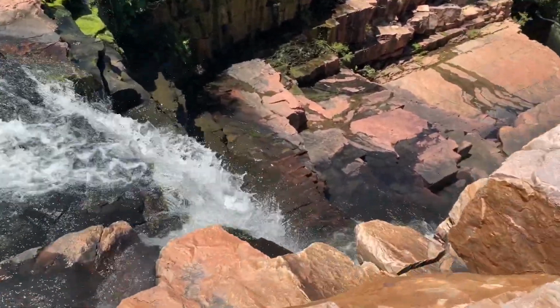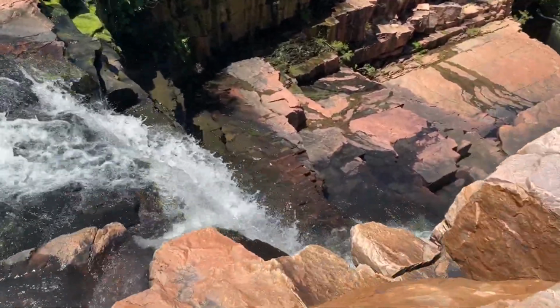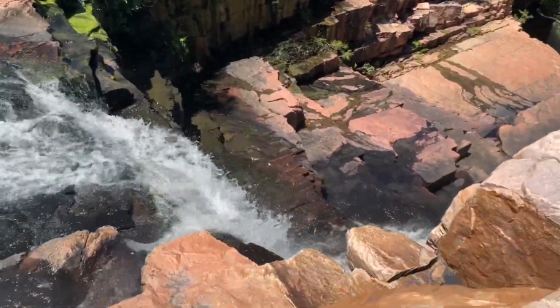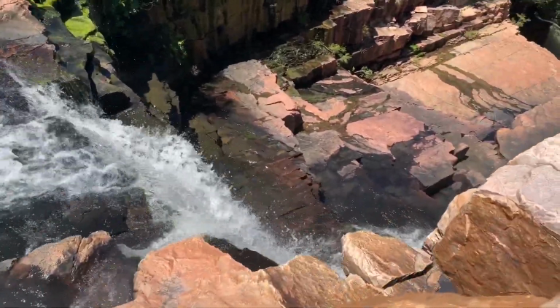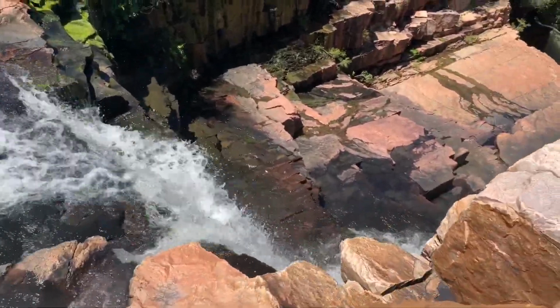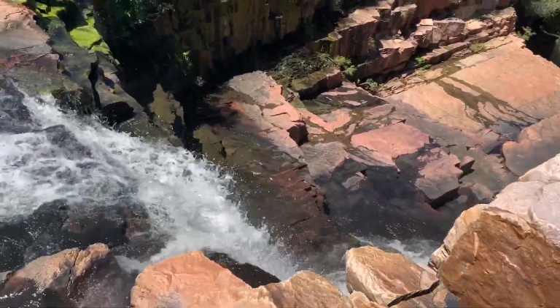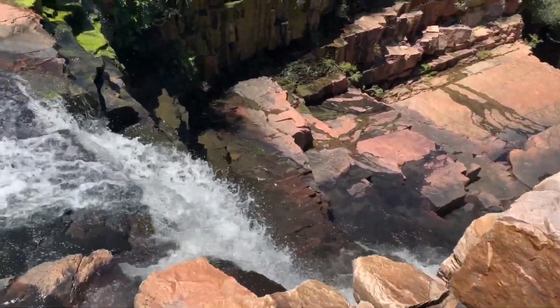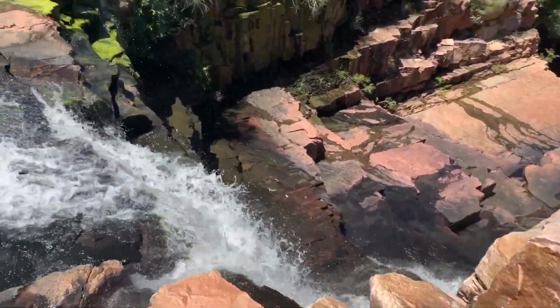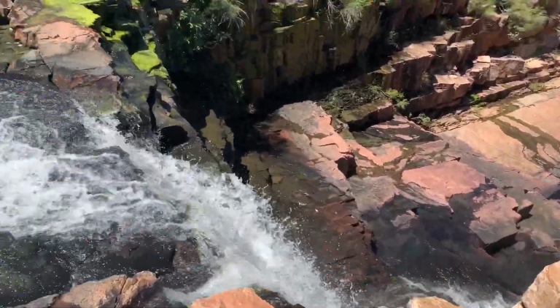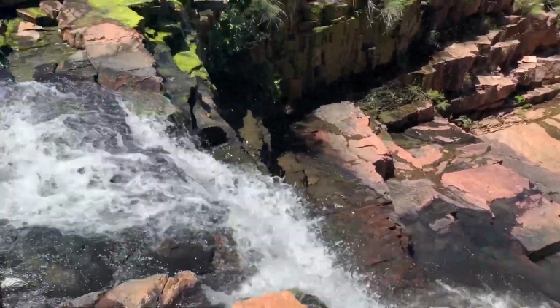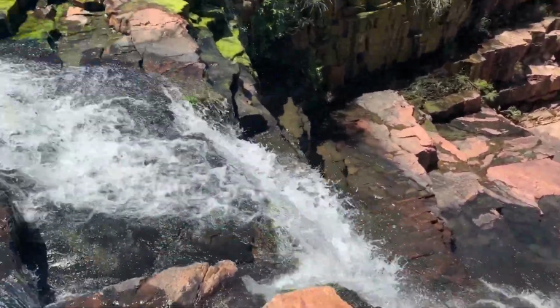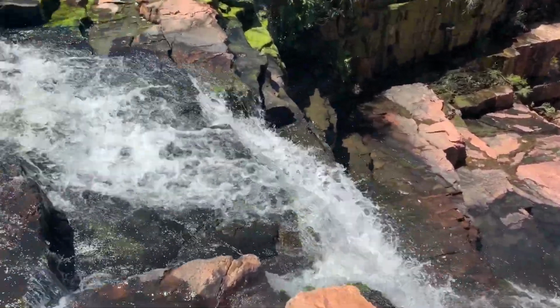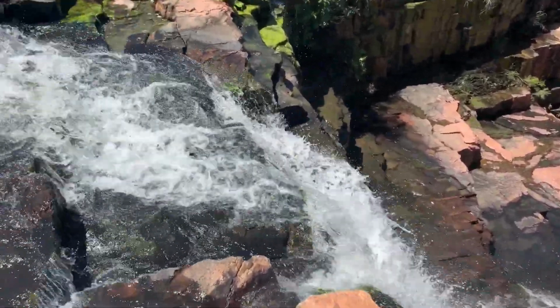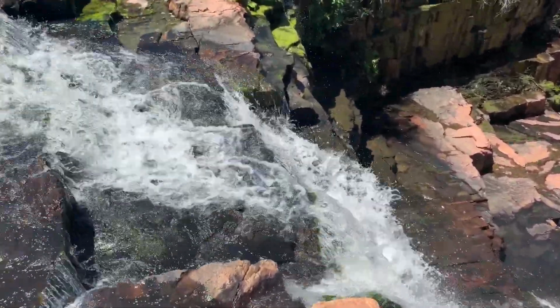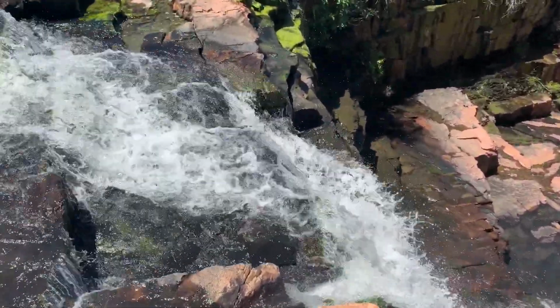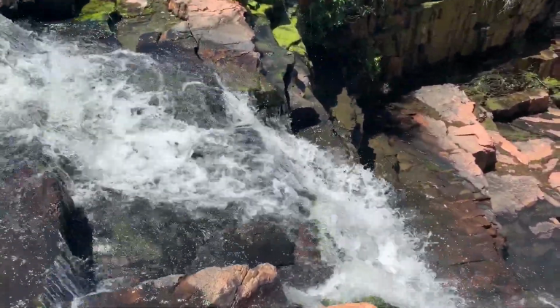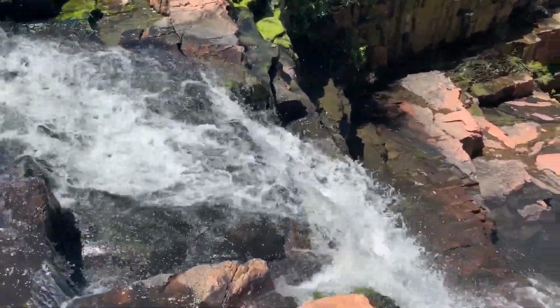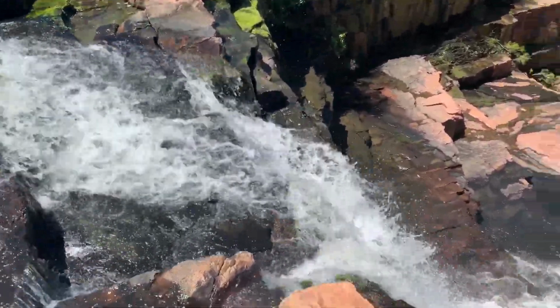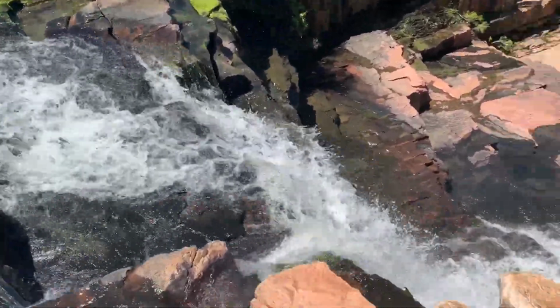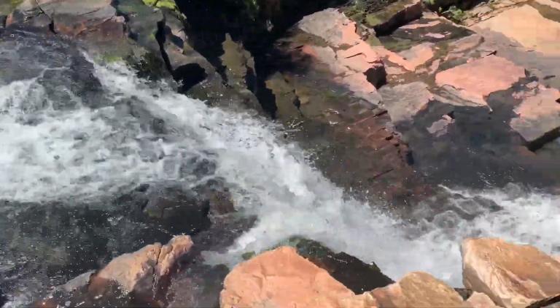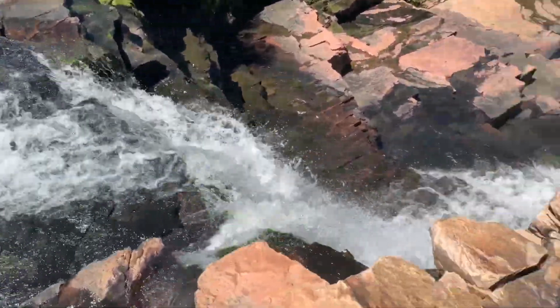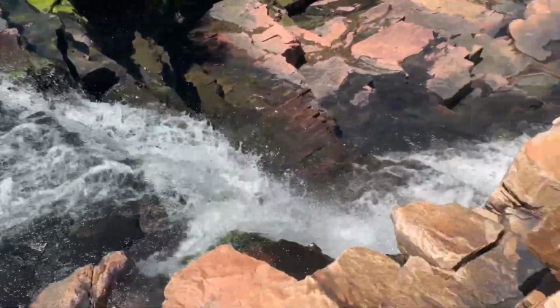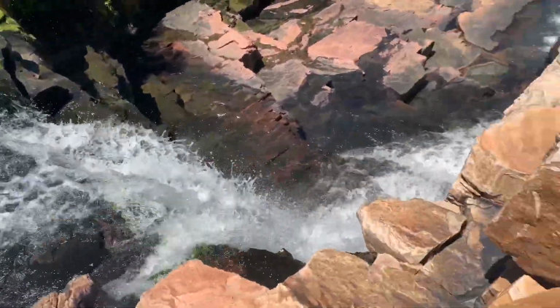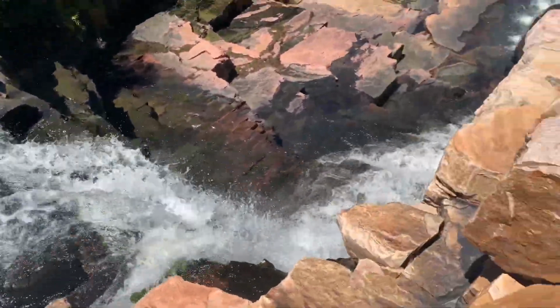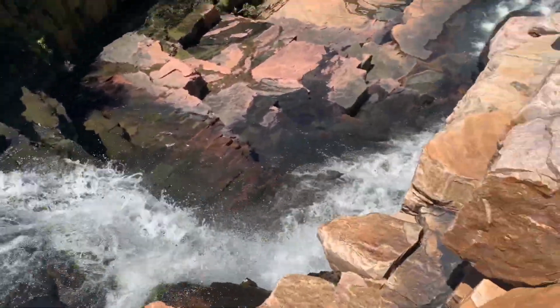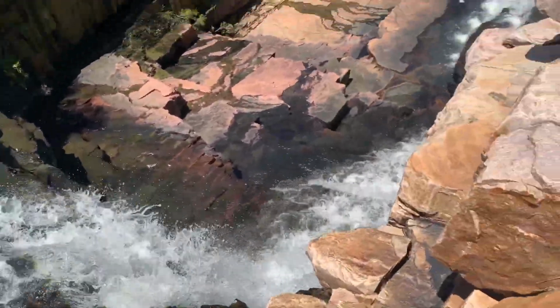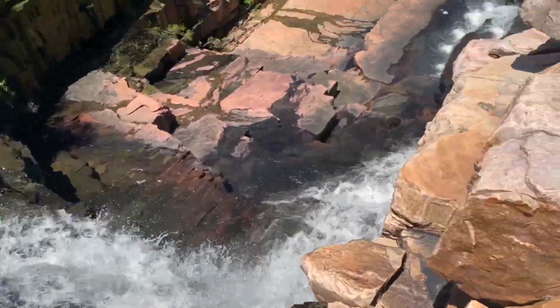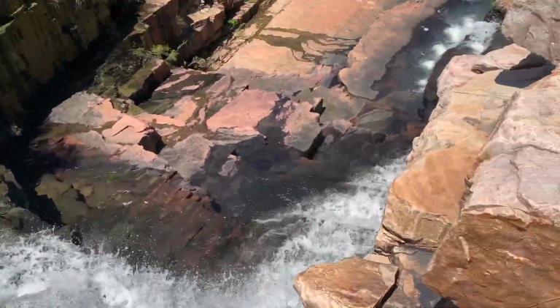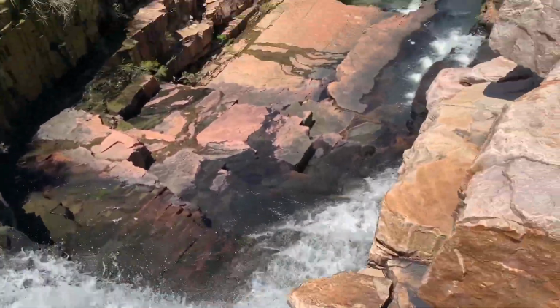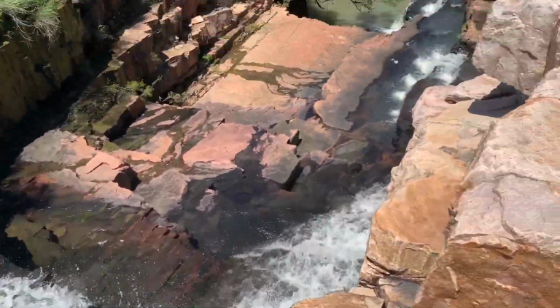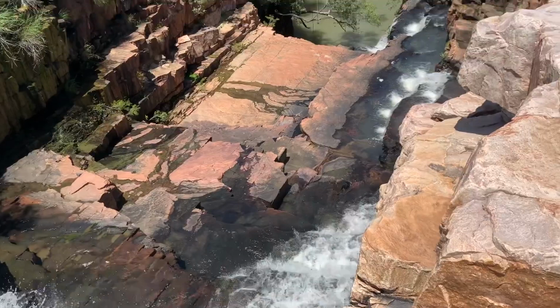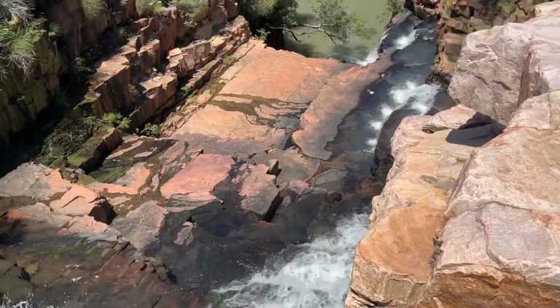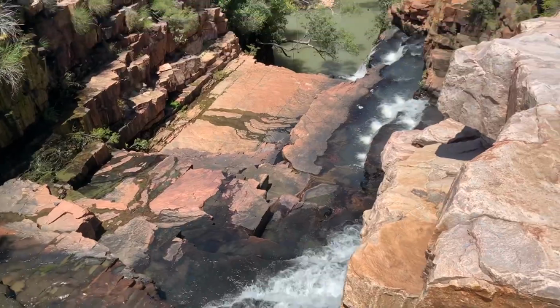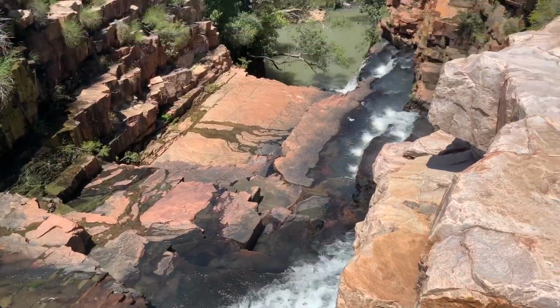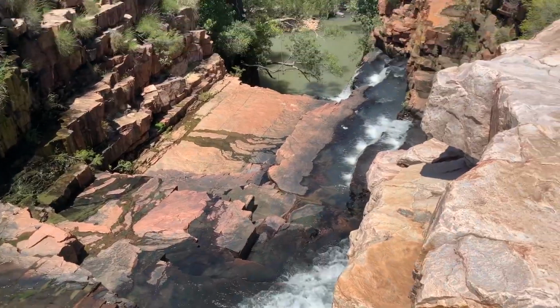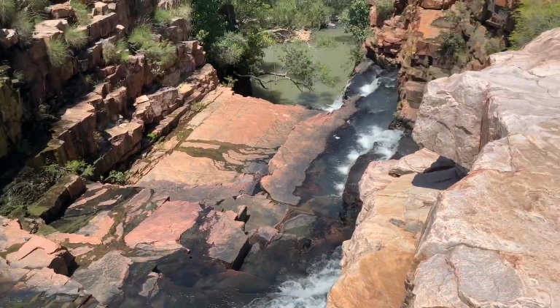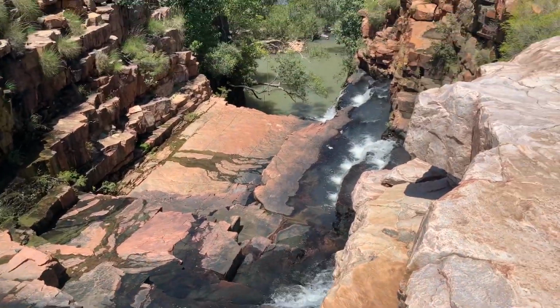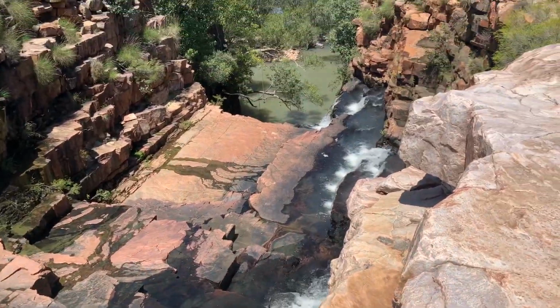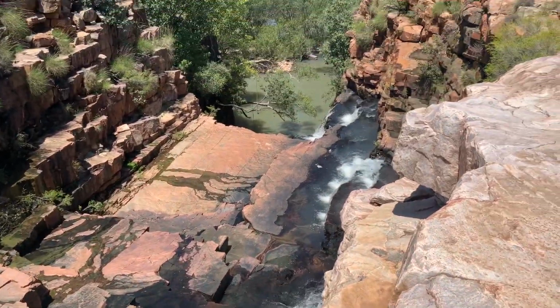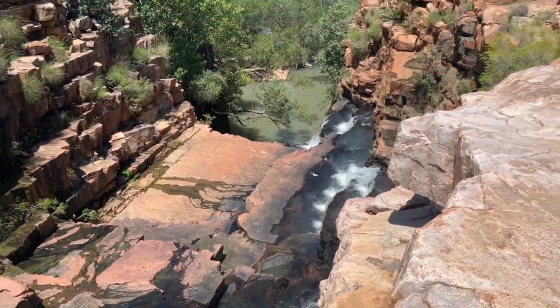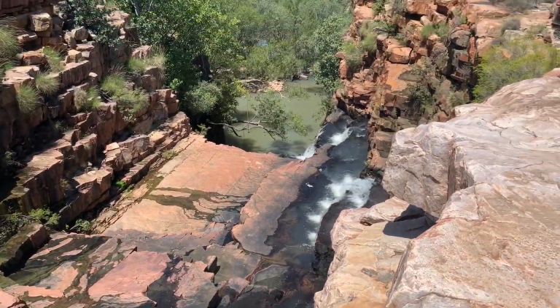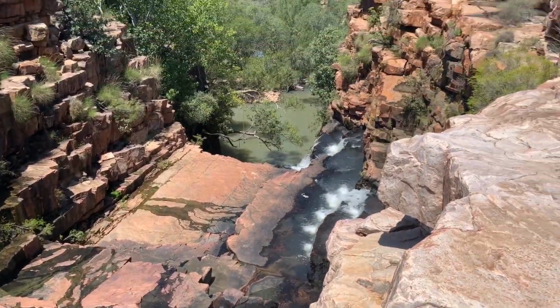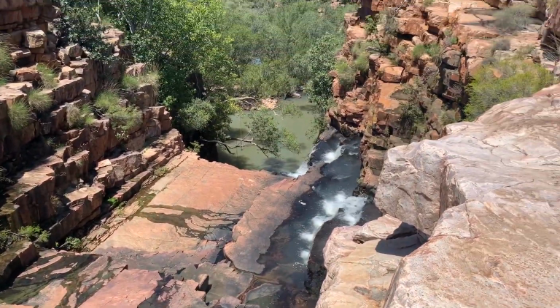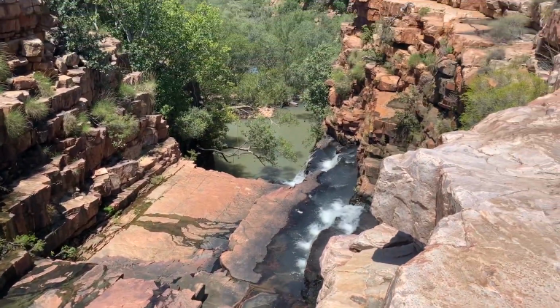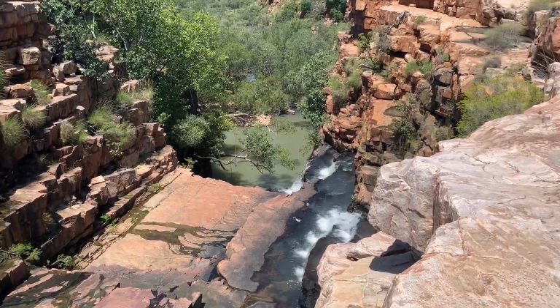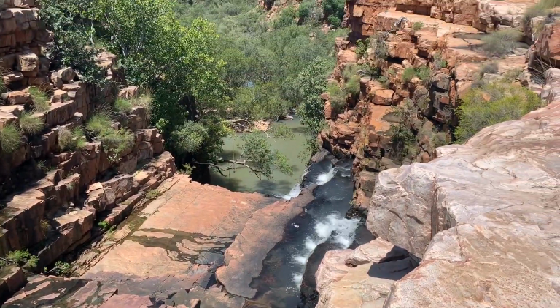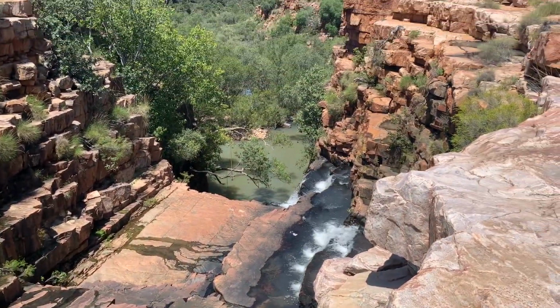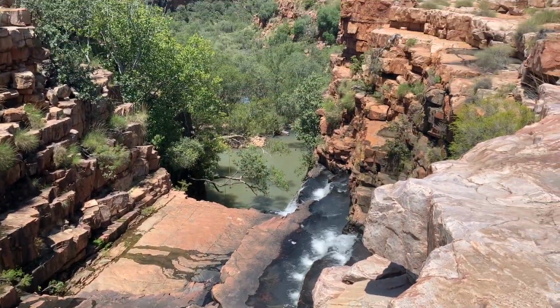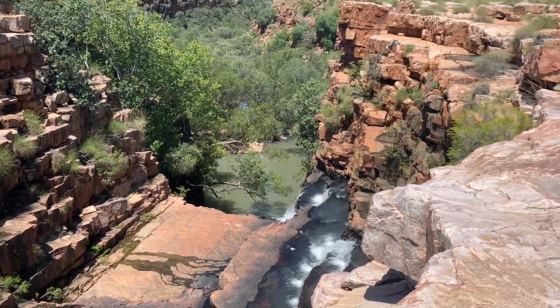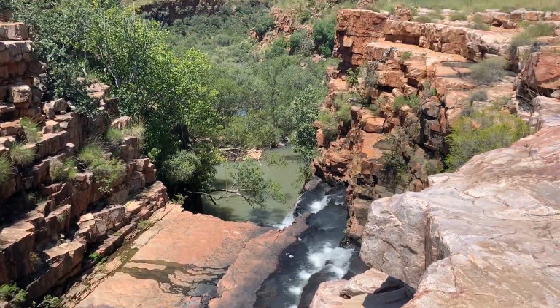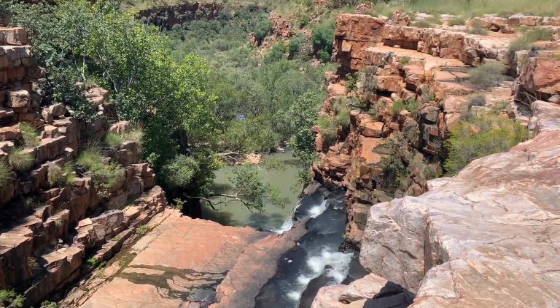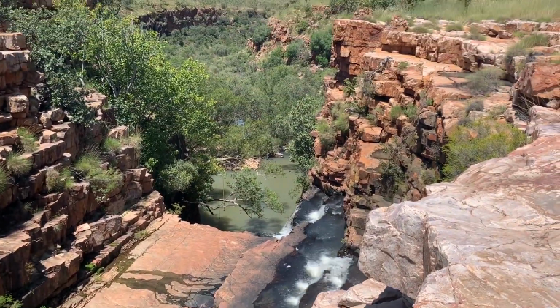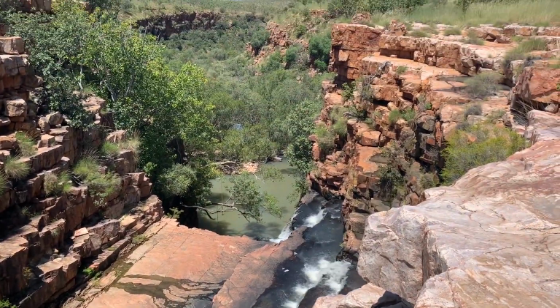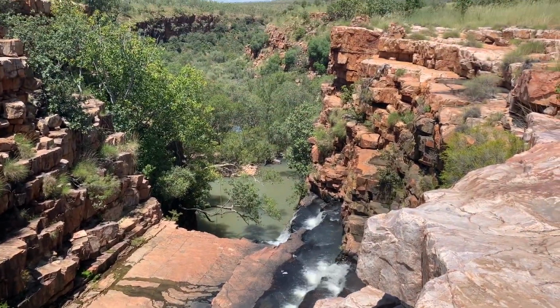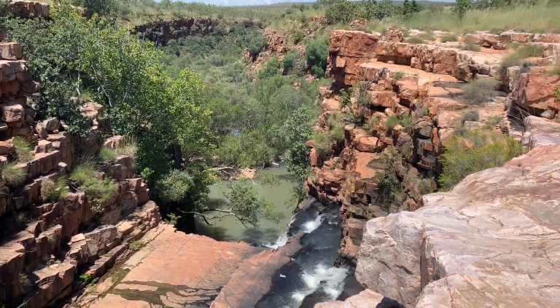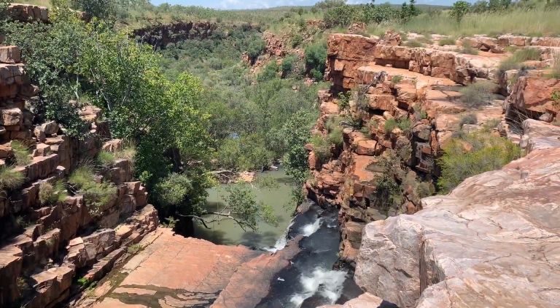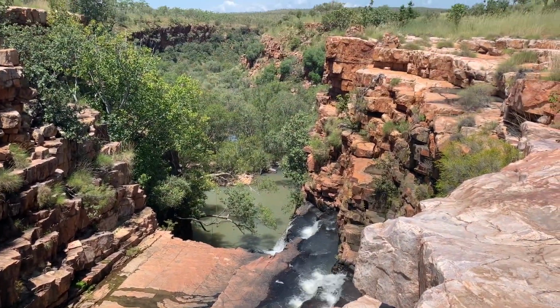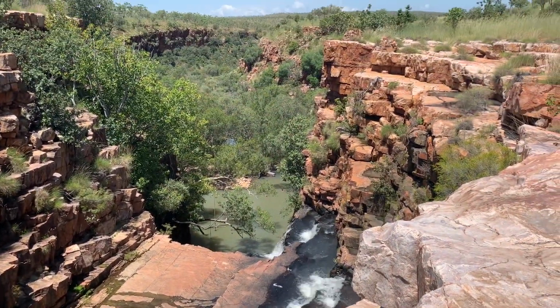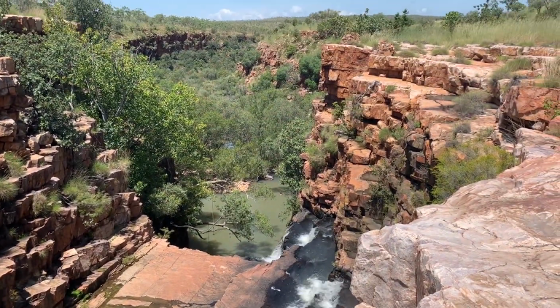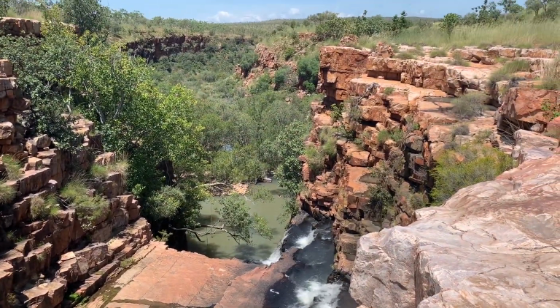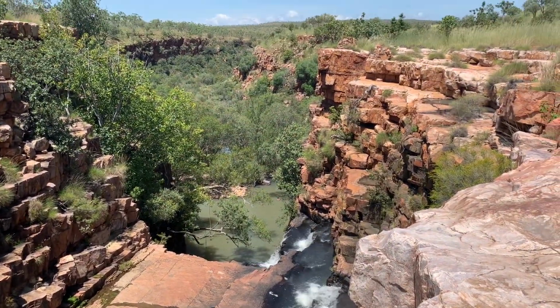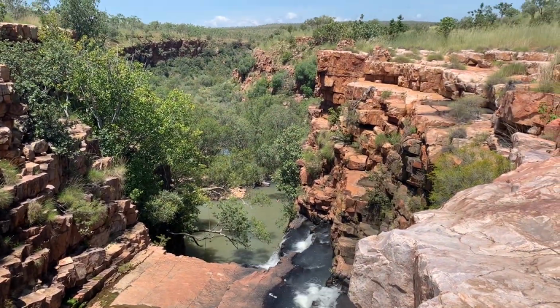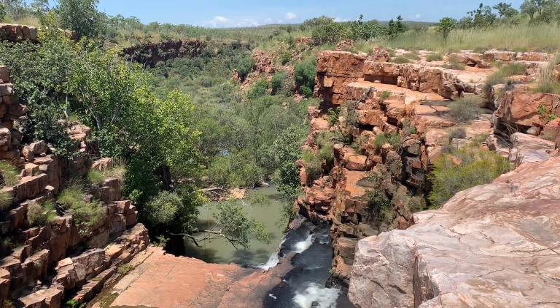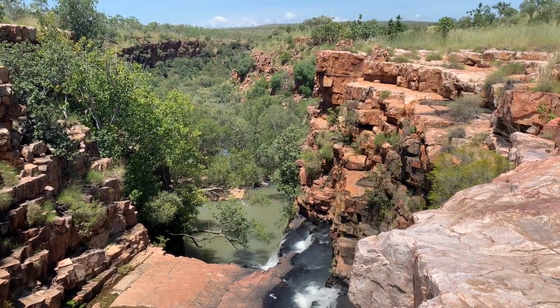I hate heights, guys, but check that out — that is pretty cool. We're hanging out at the bottom there.